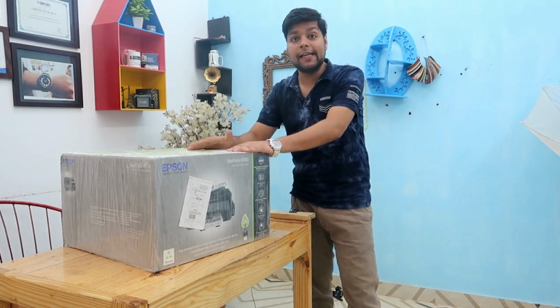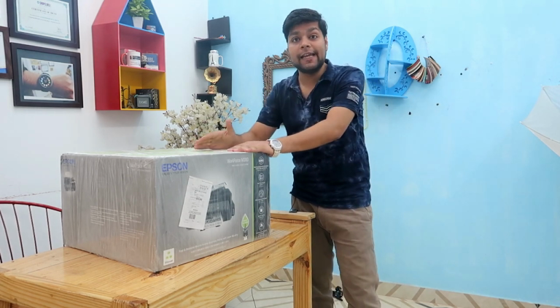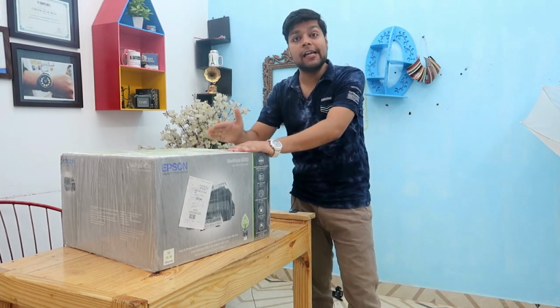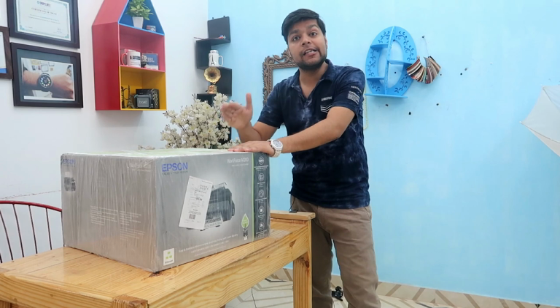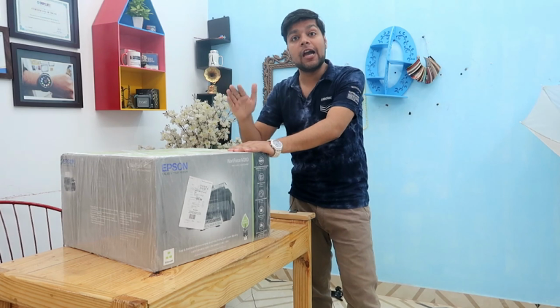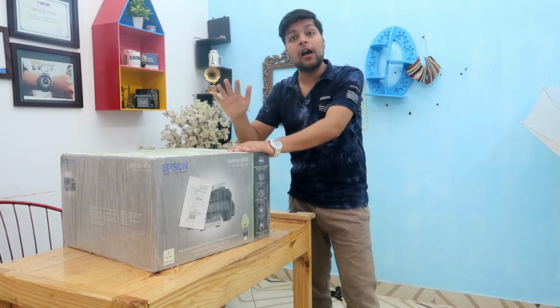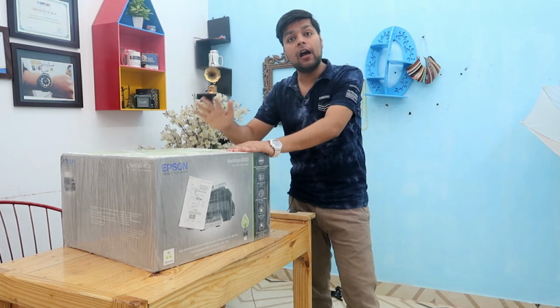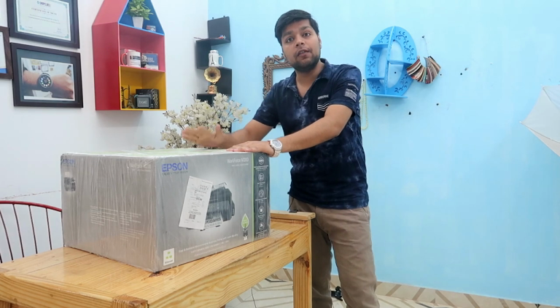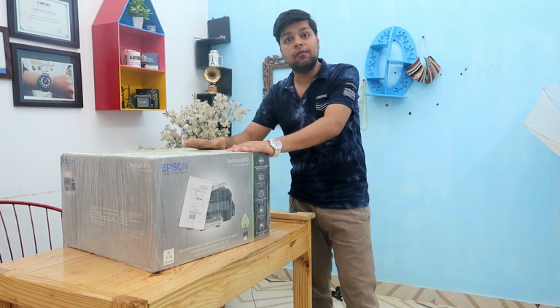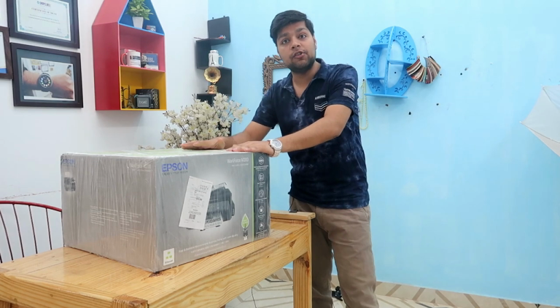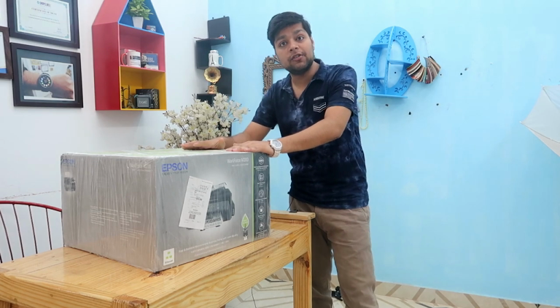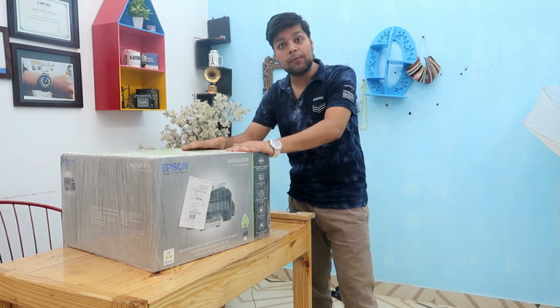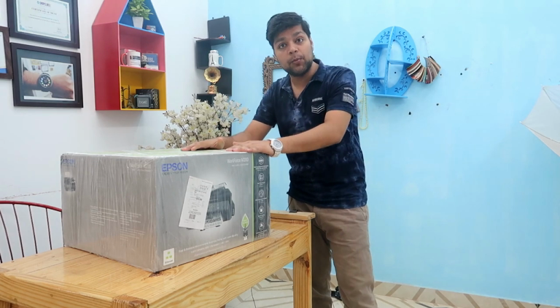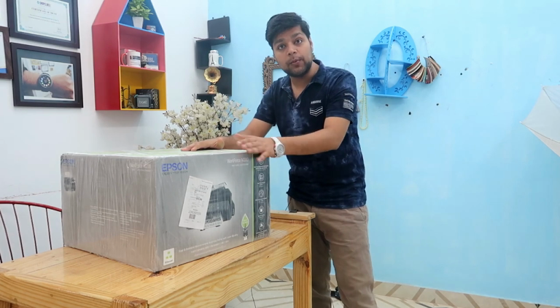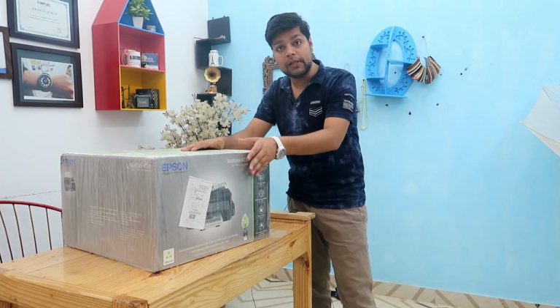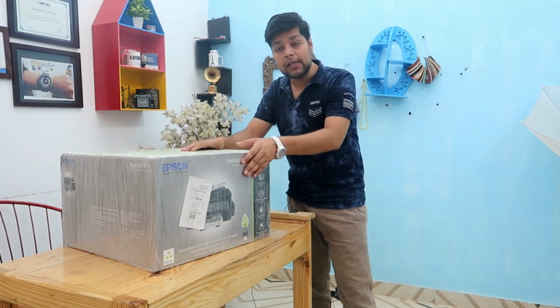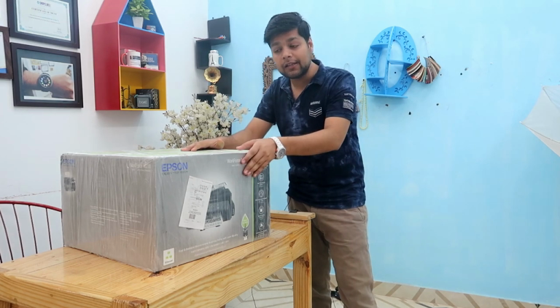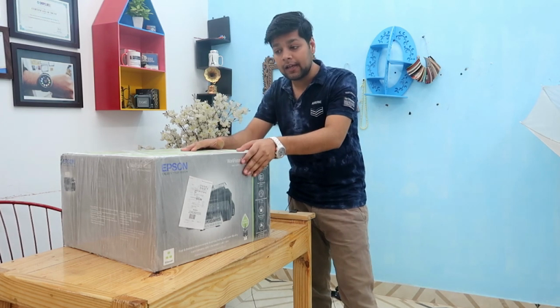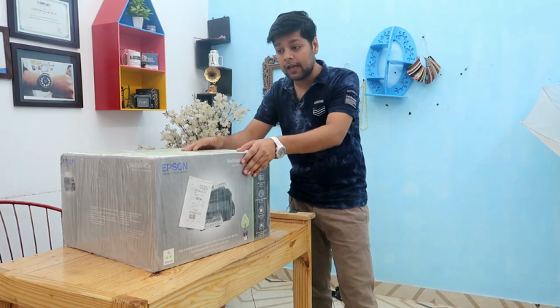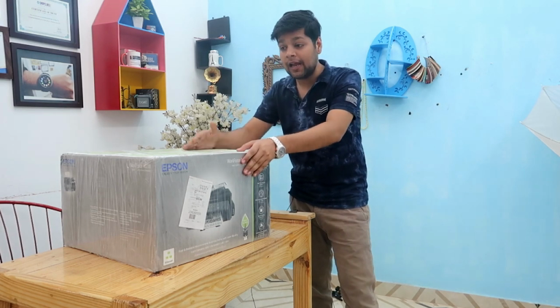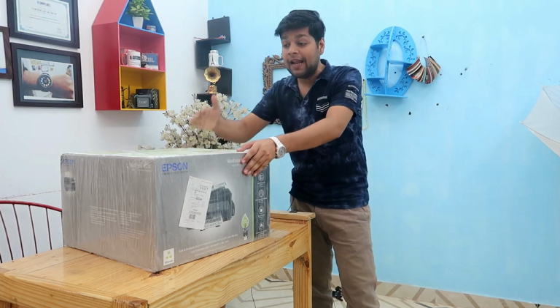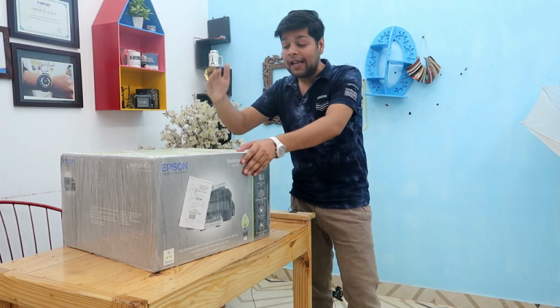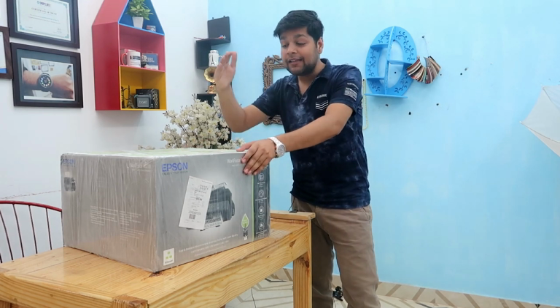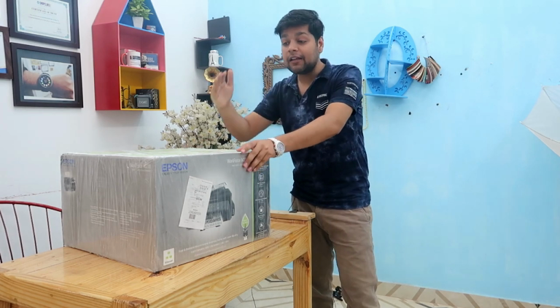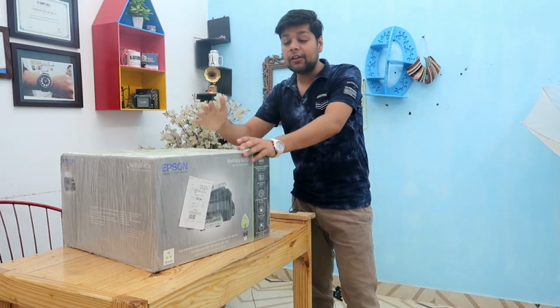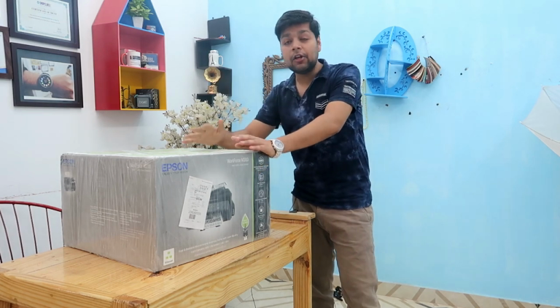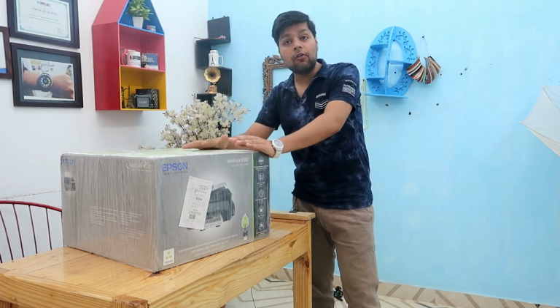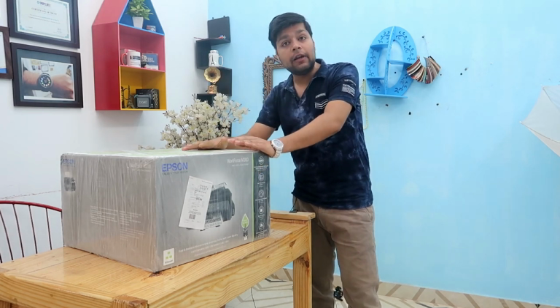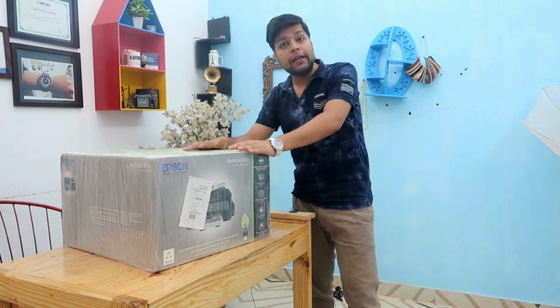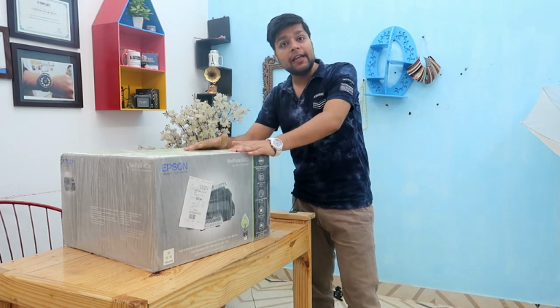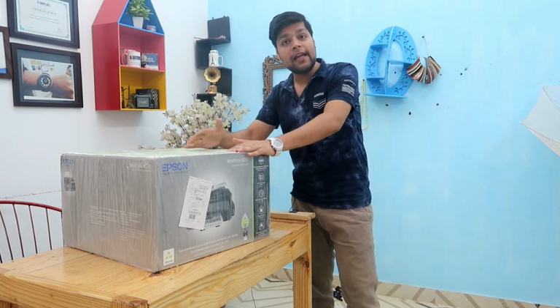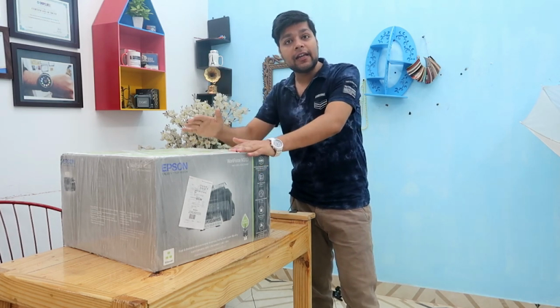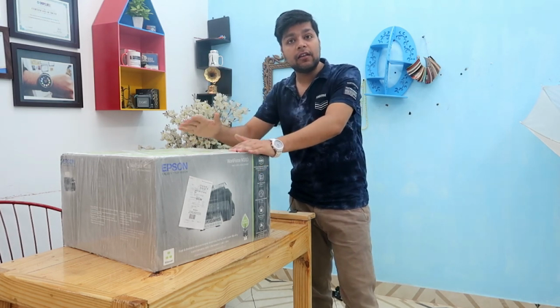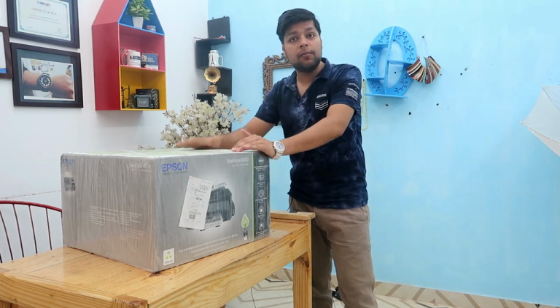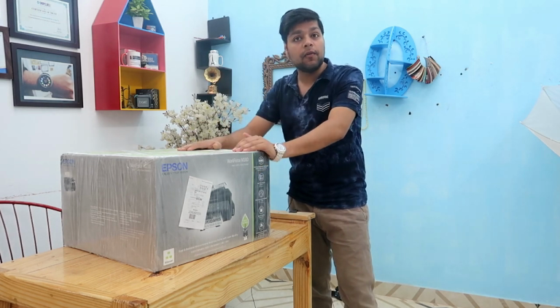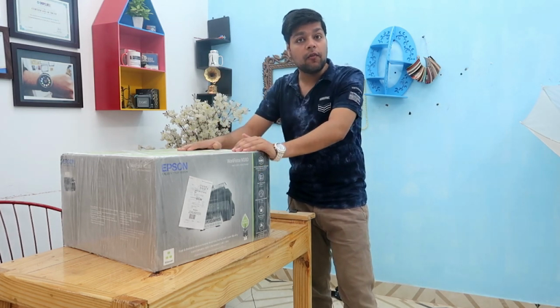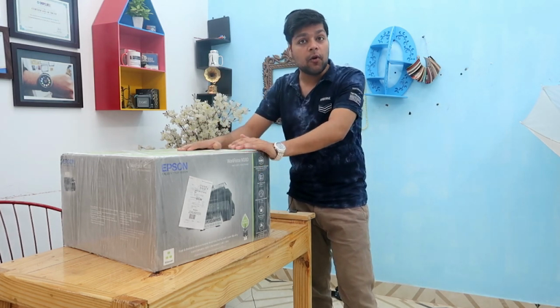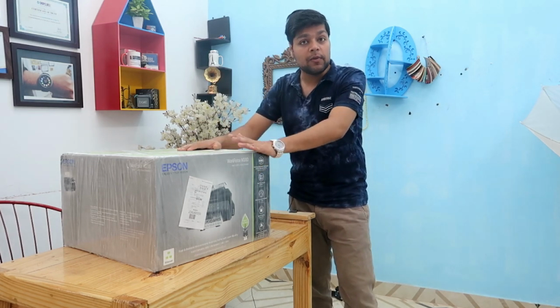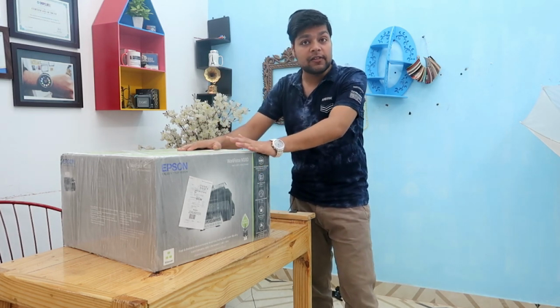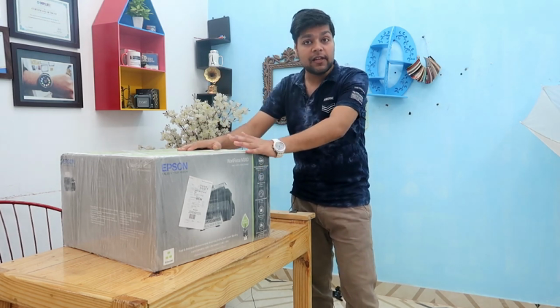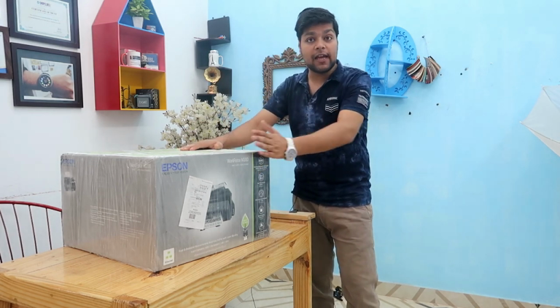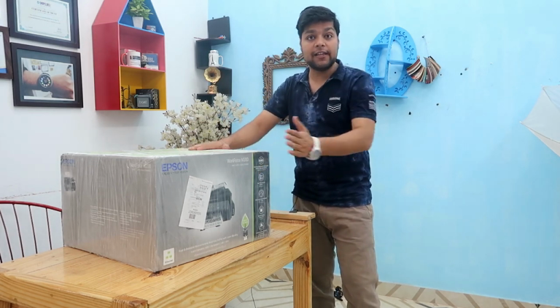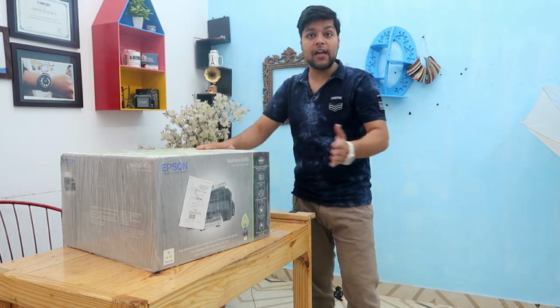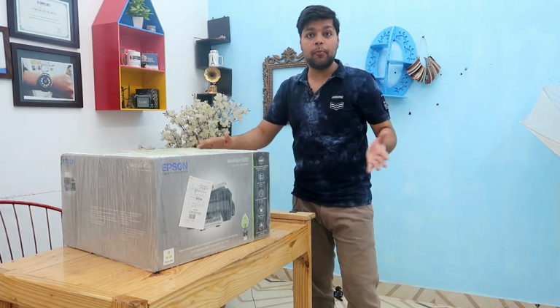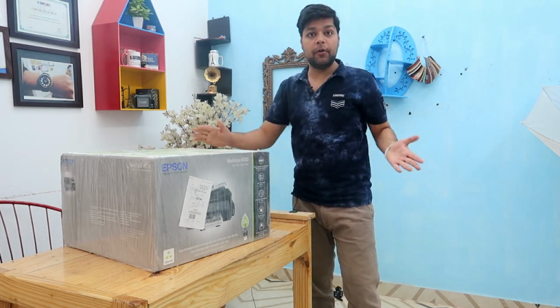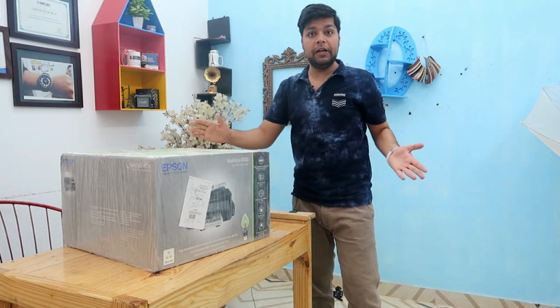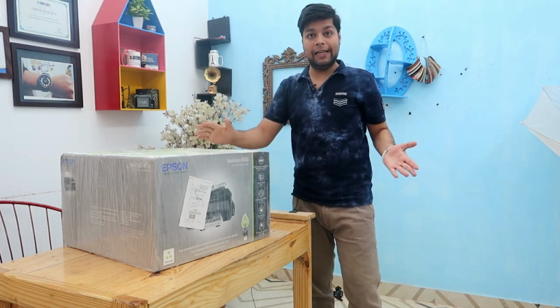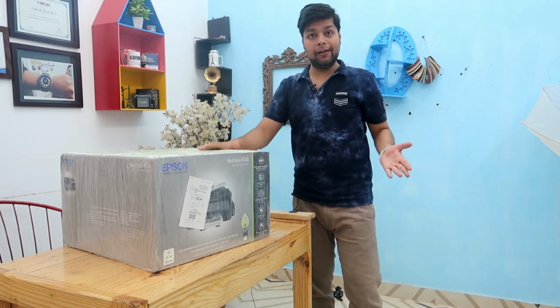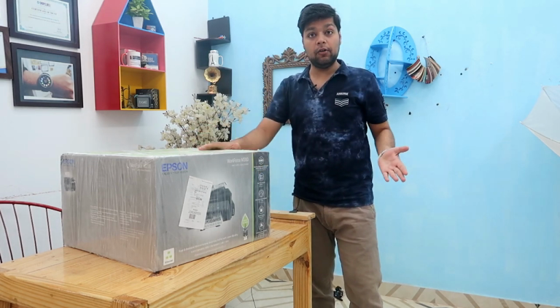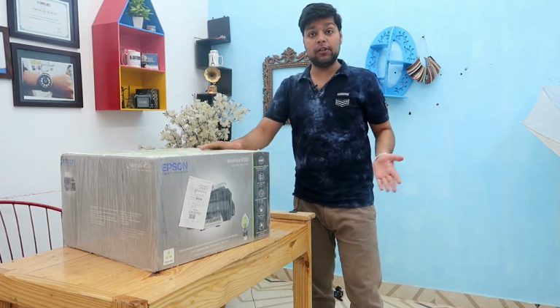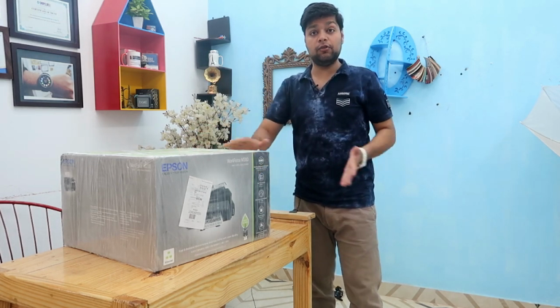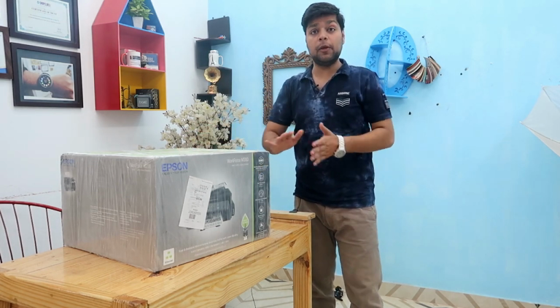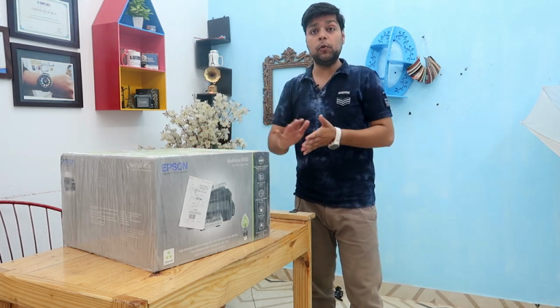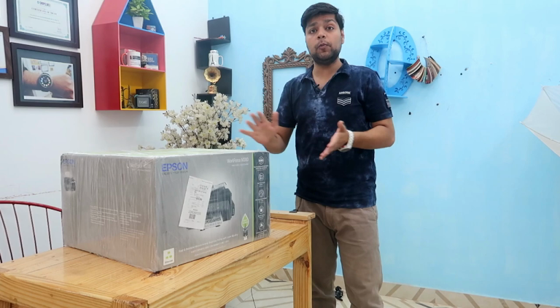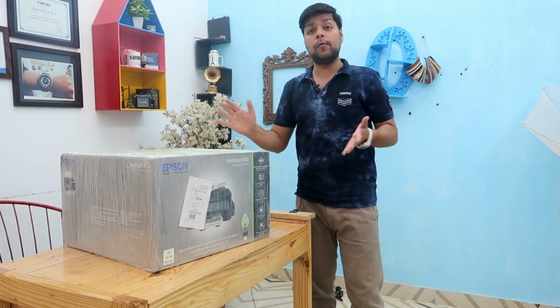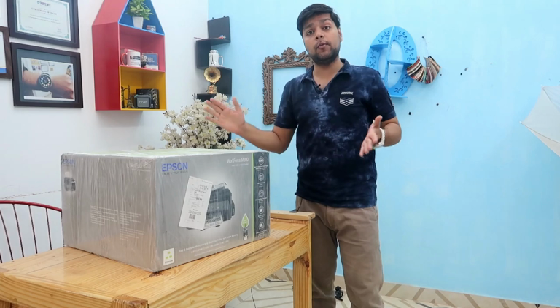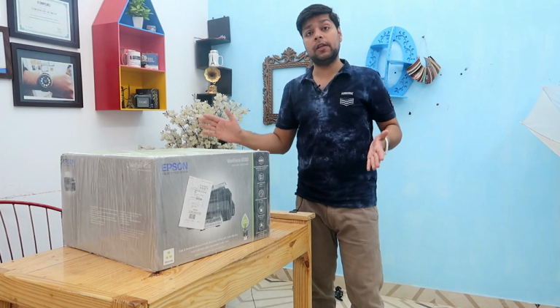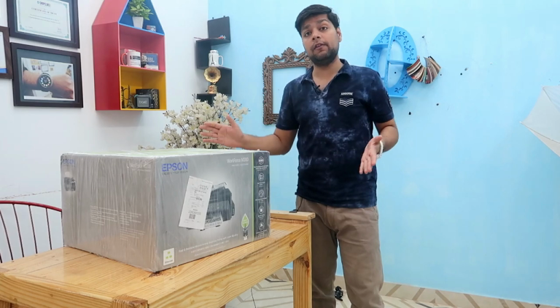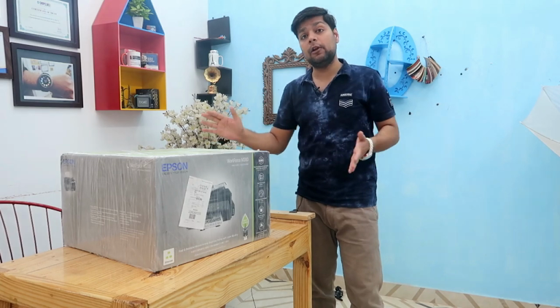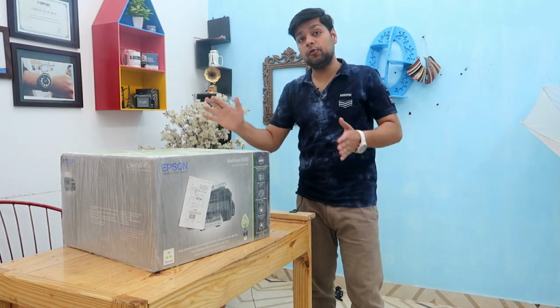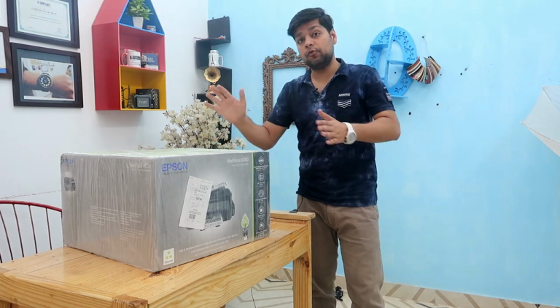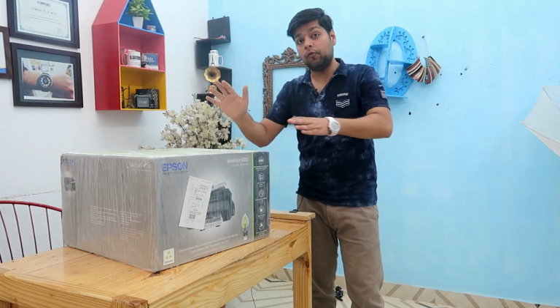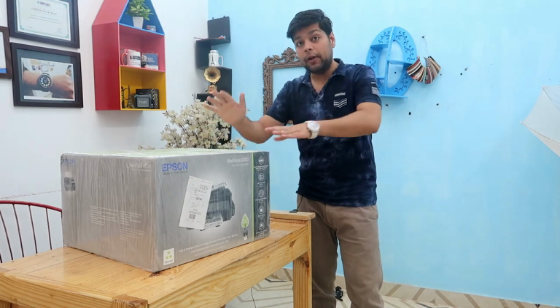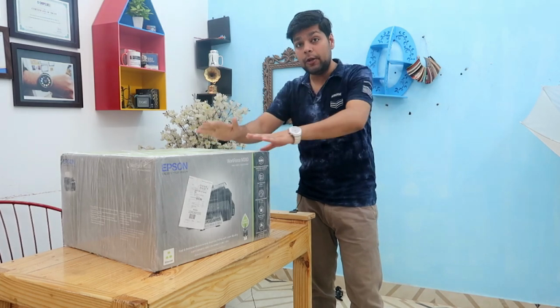Let's see what features this printer has. What is the quality? What is the performance? What is the printing cost? So, let's watch this video.